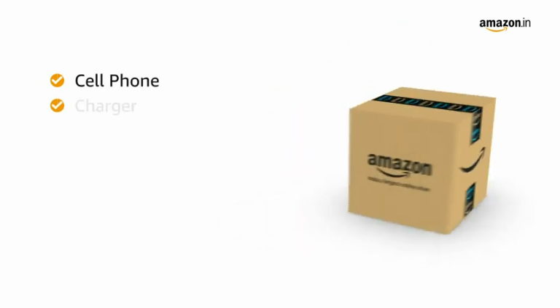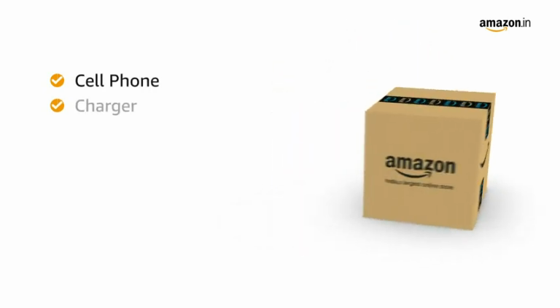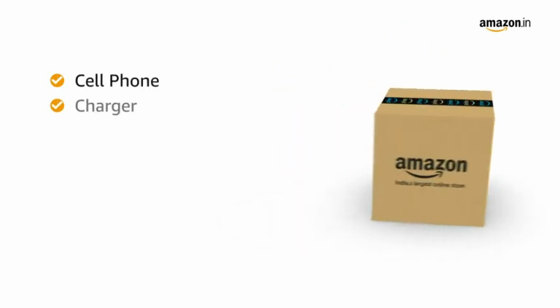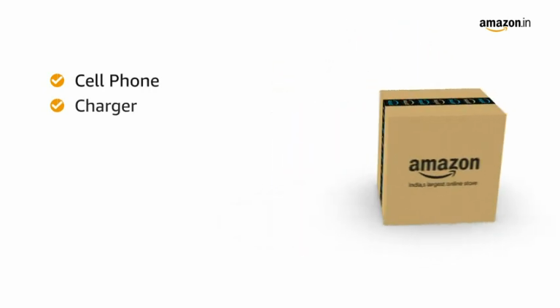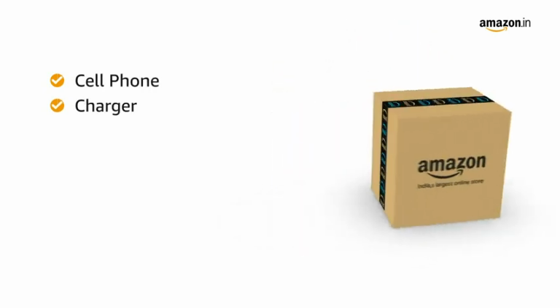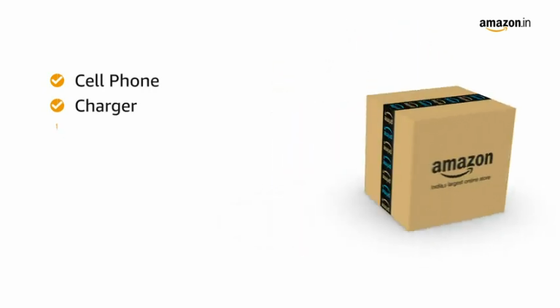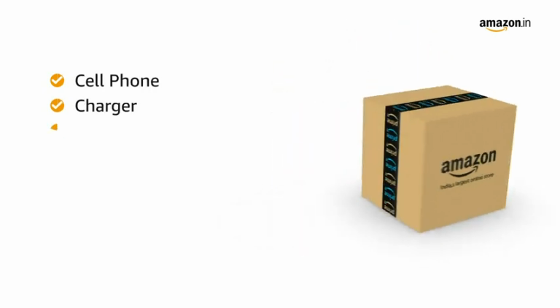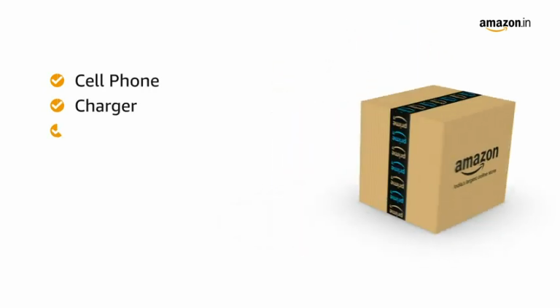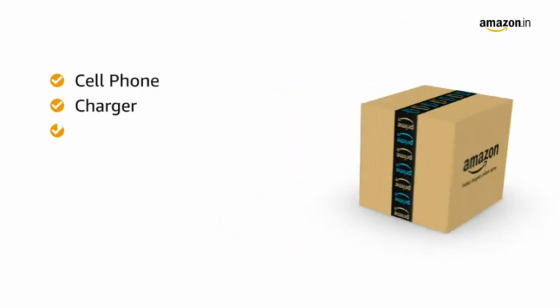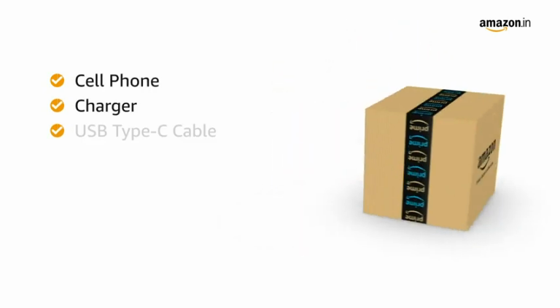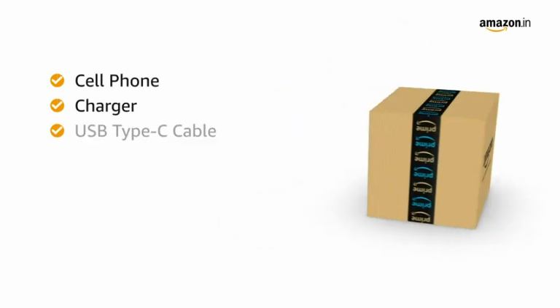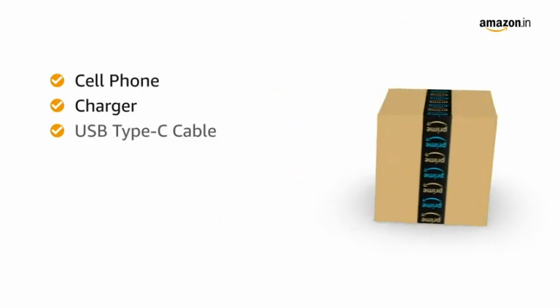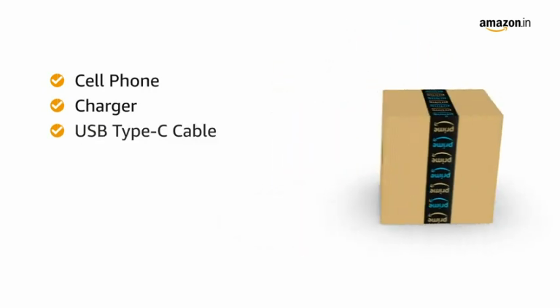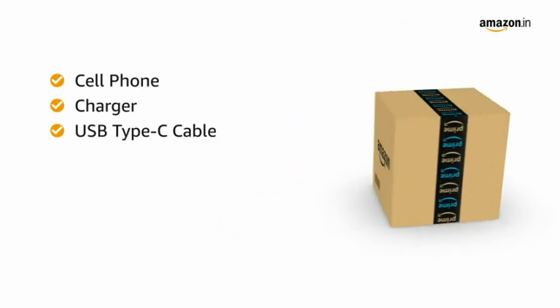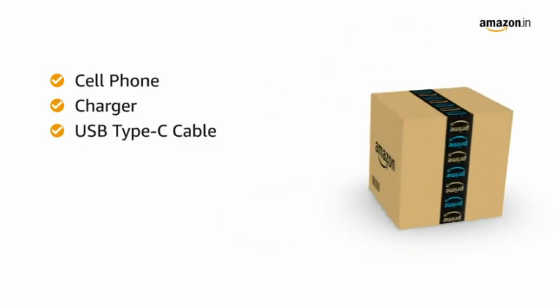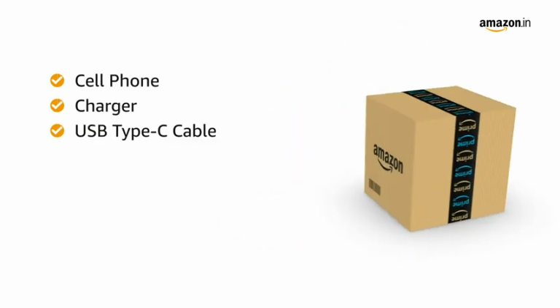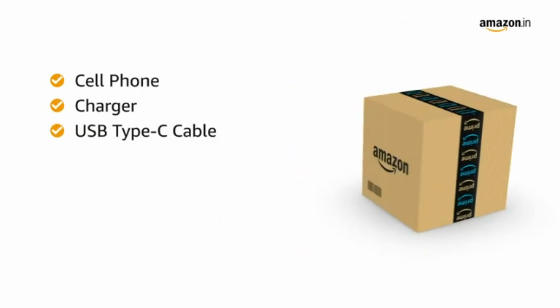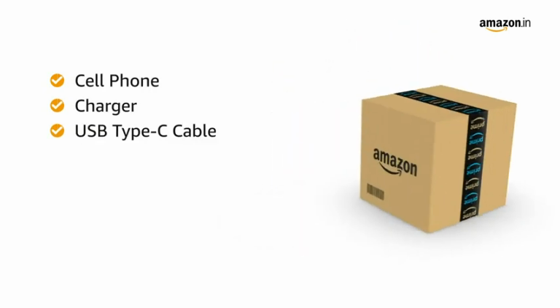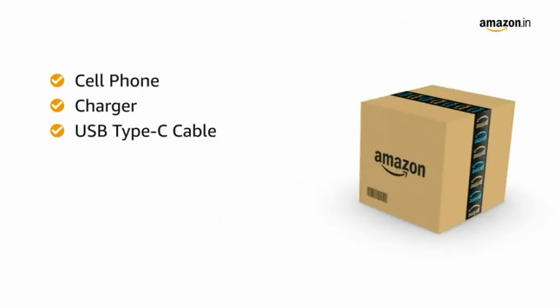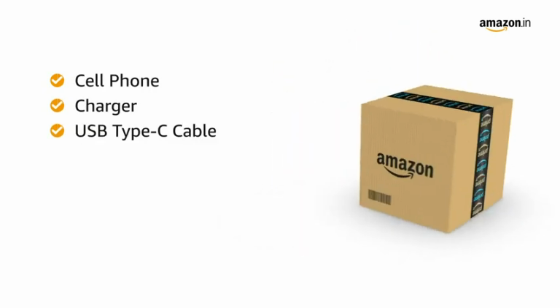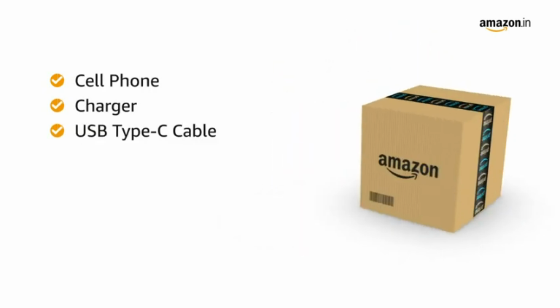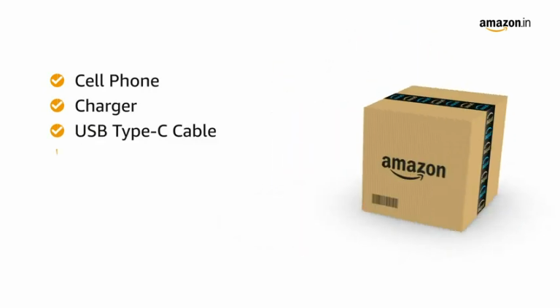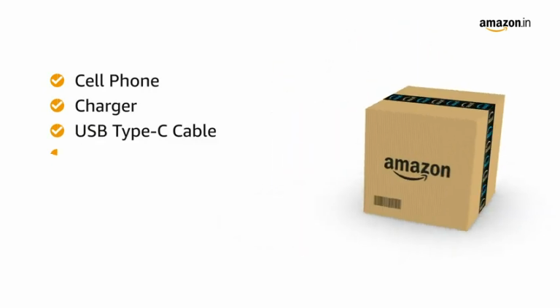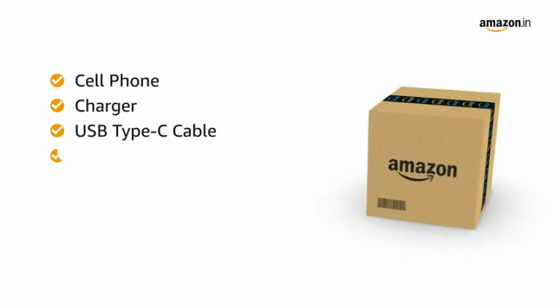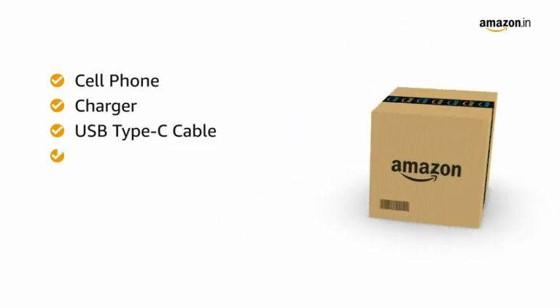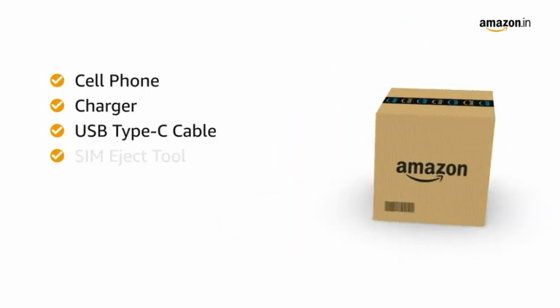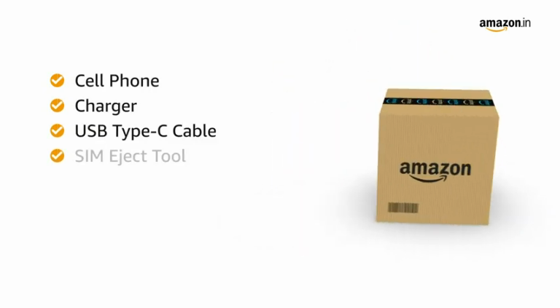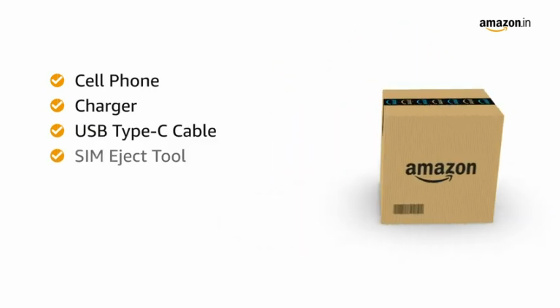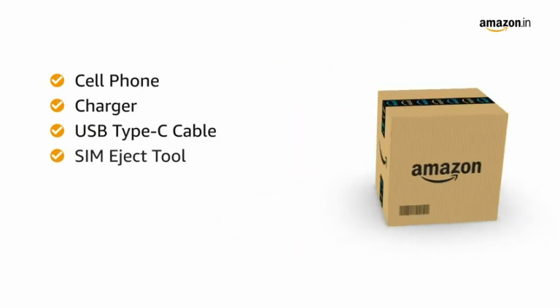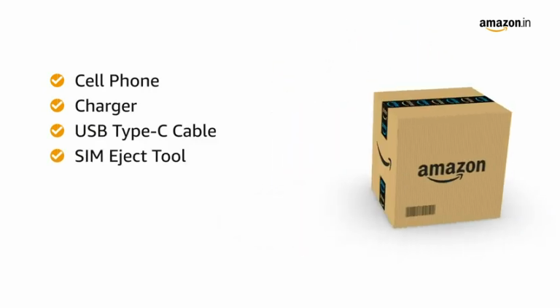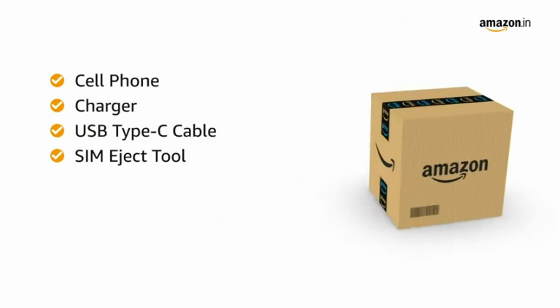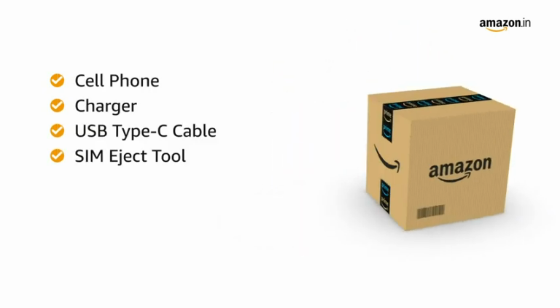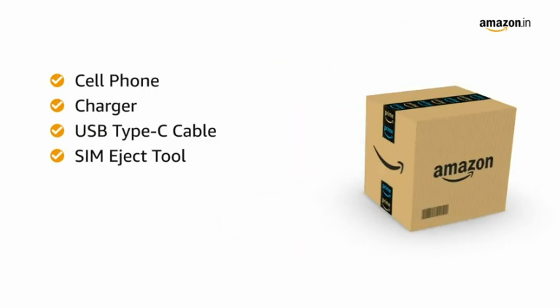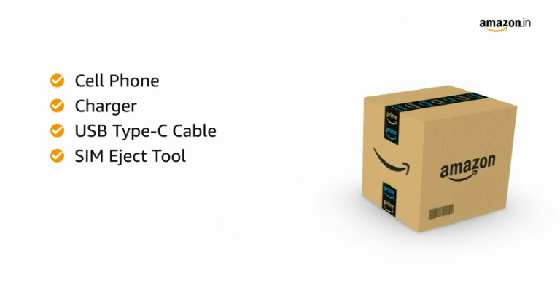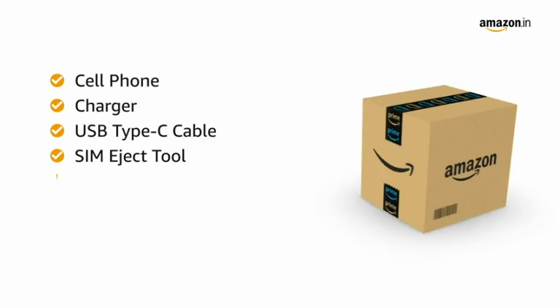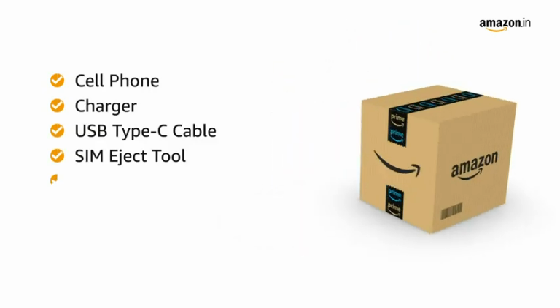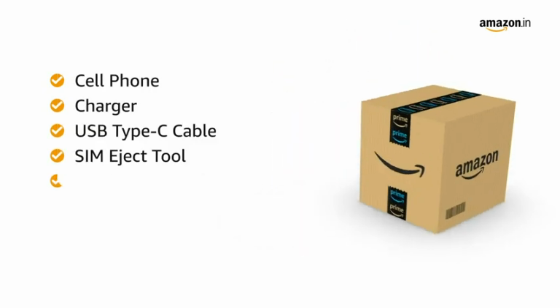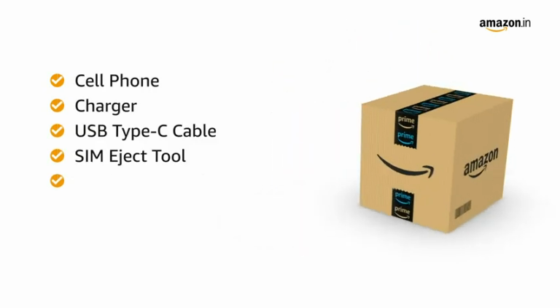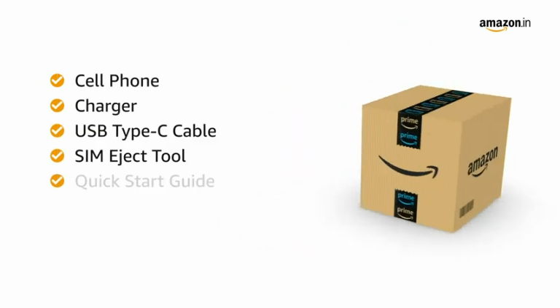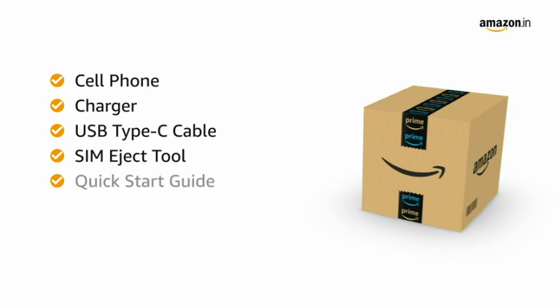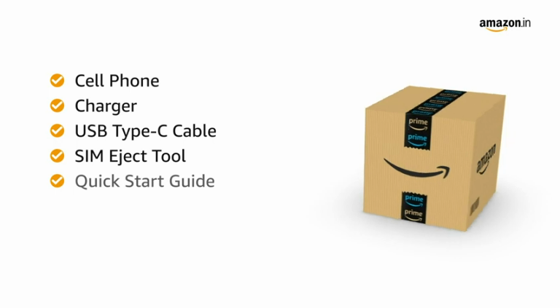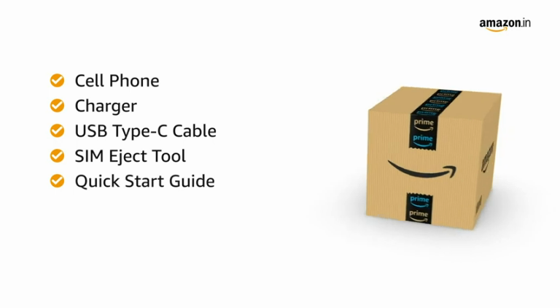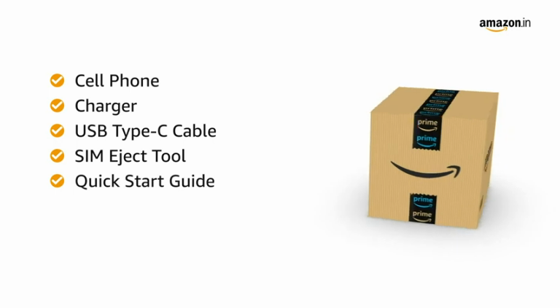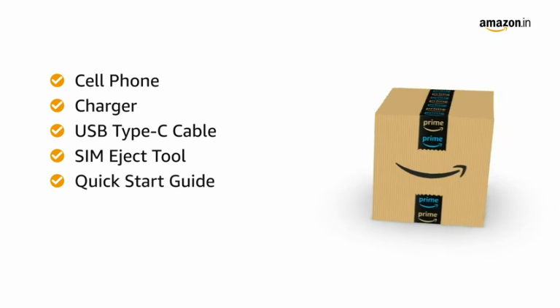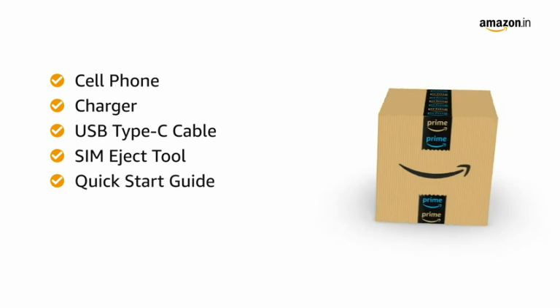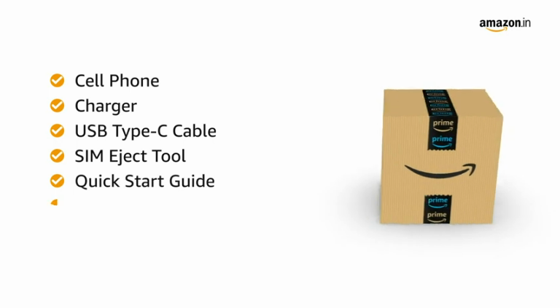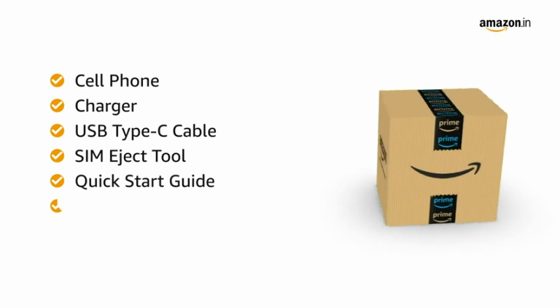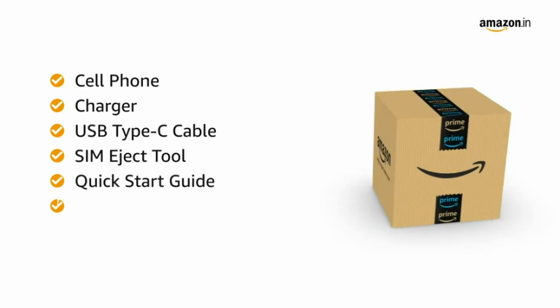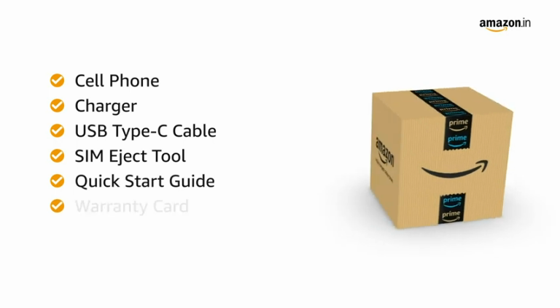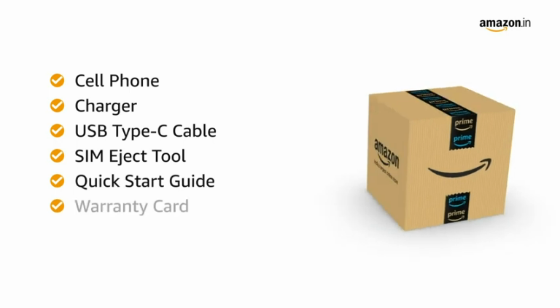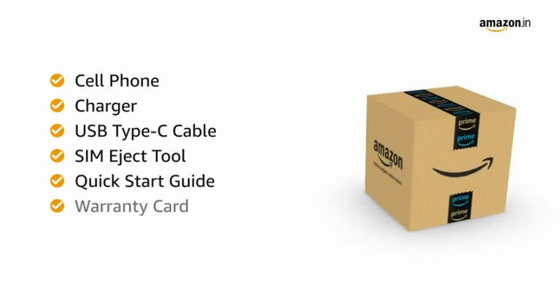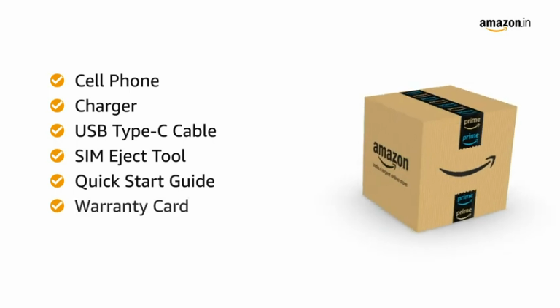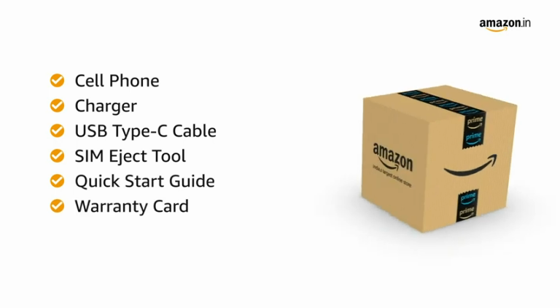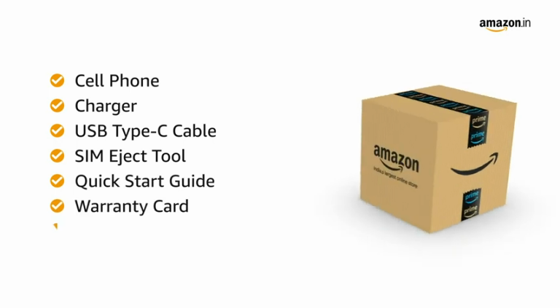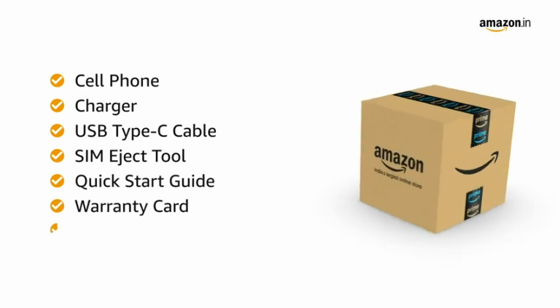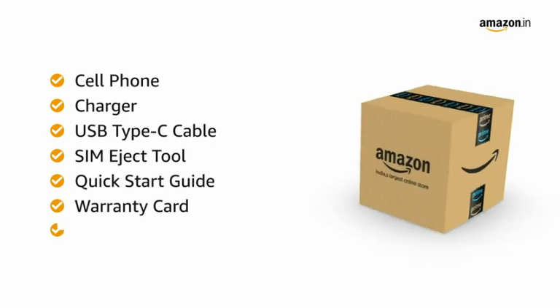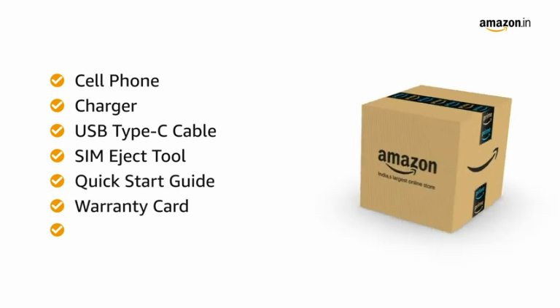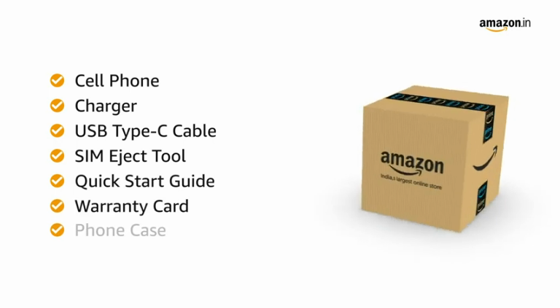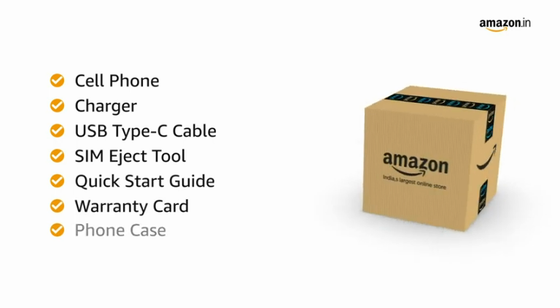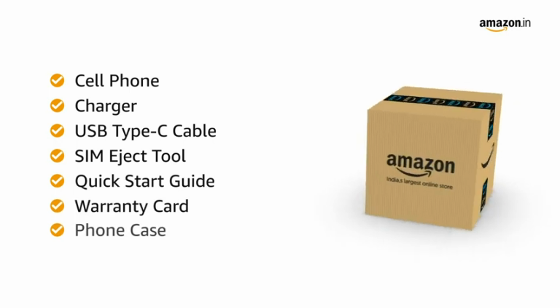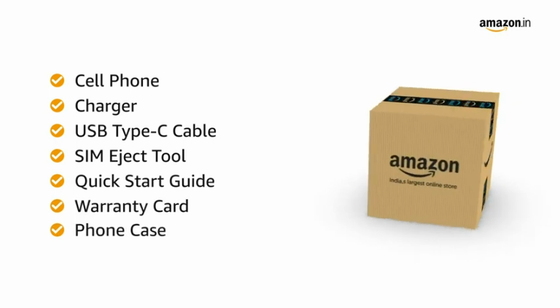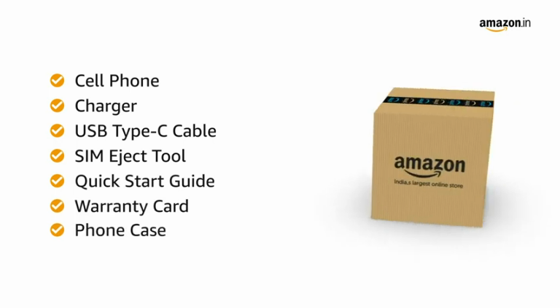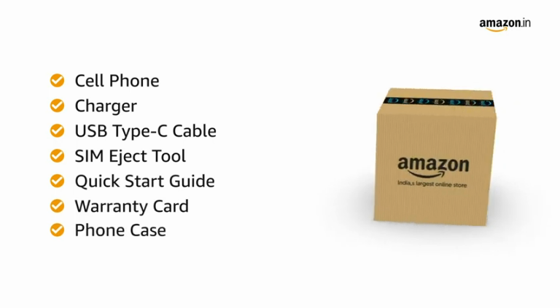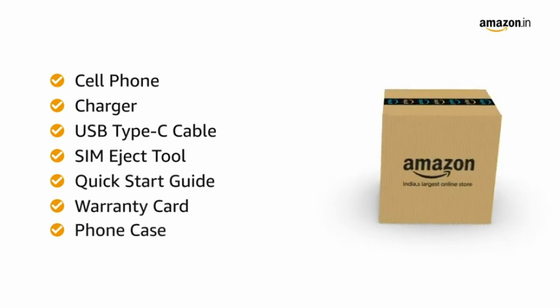The box includes the cell phone, charger, USB Type-C cable, SIM eject tool, quick start guide, warranty card, and phone case.